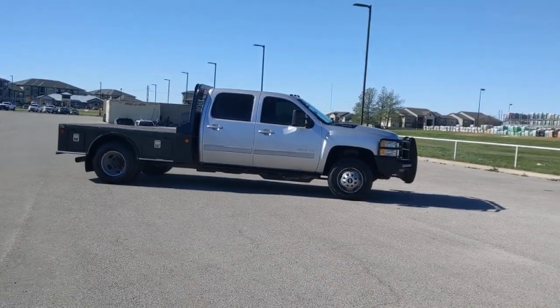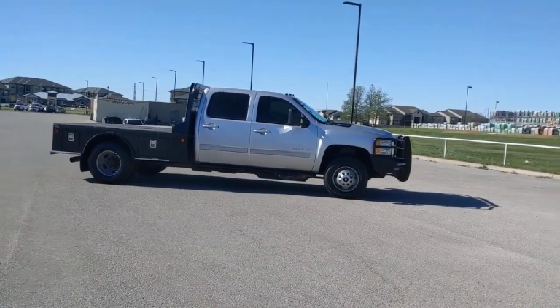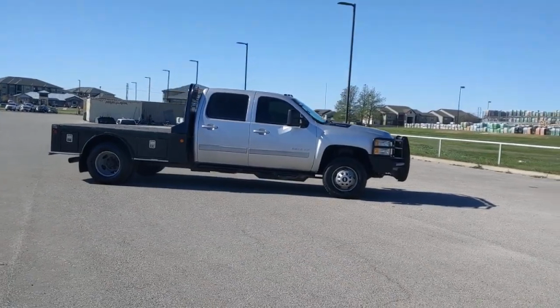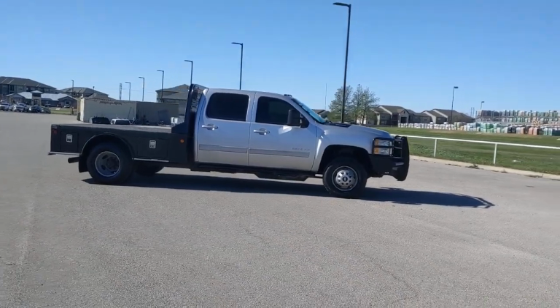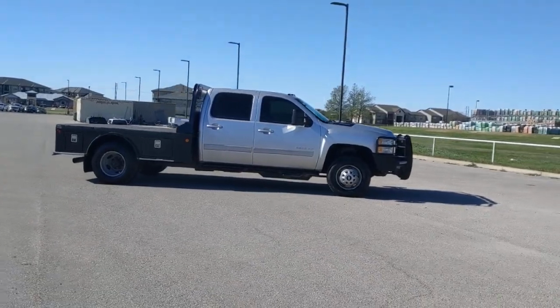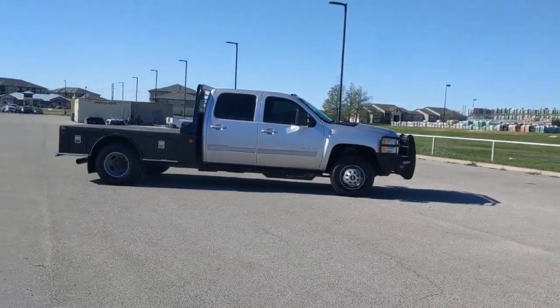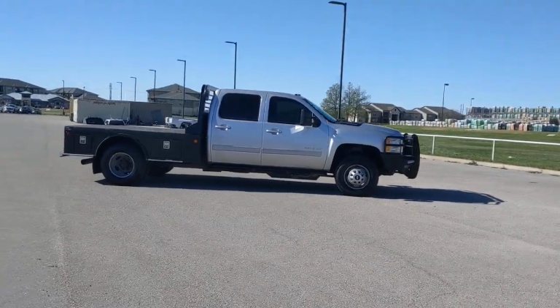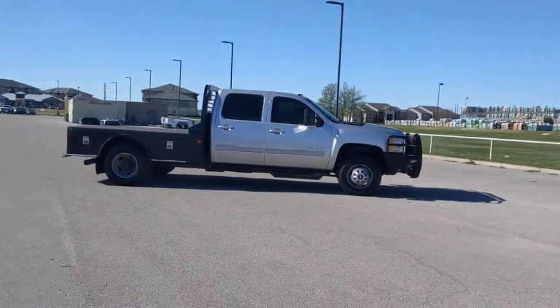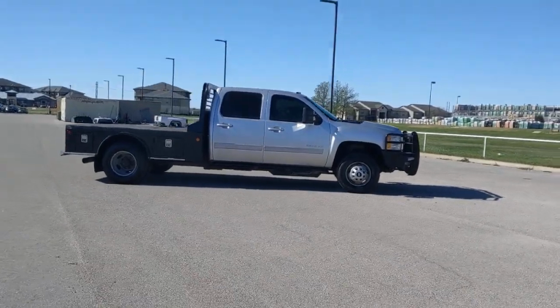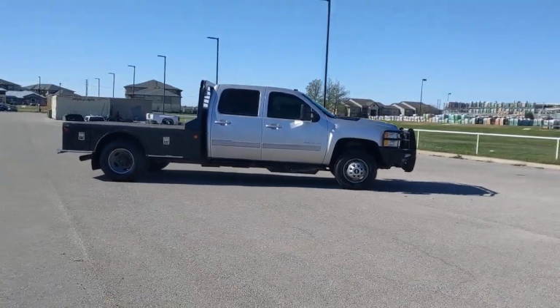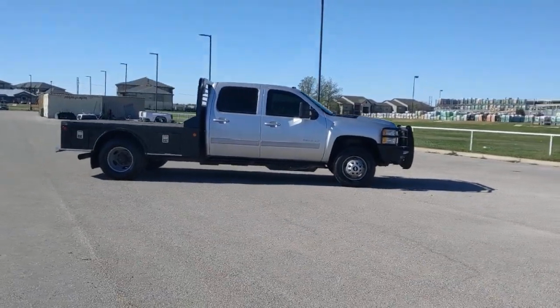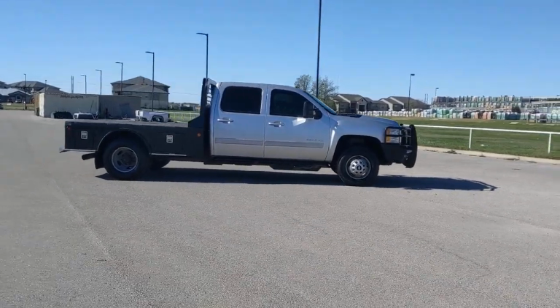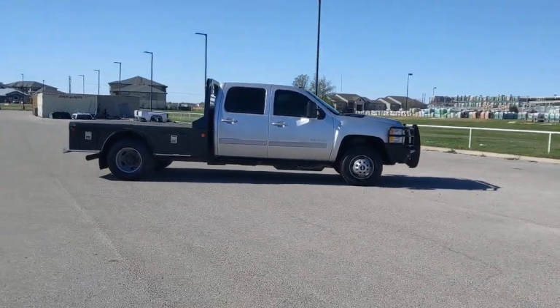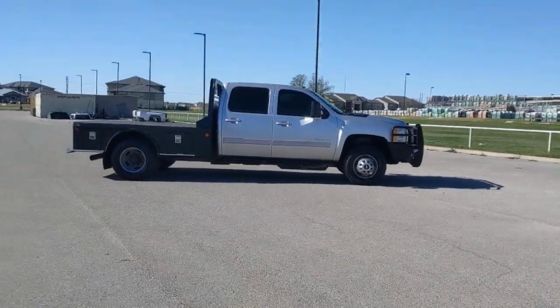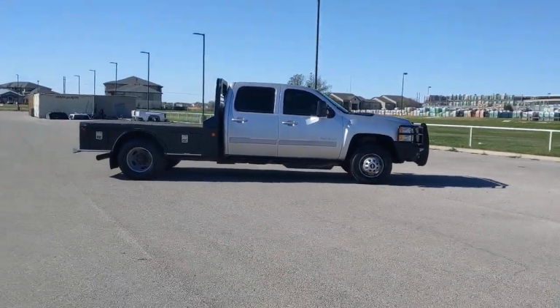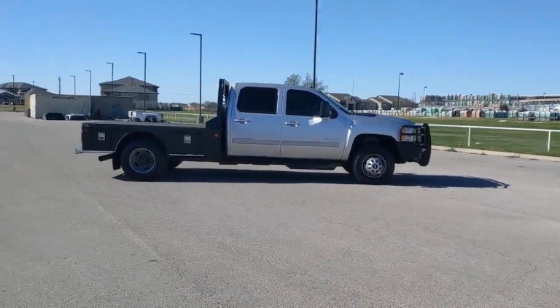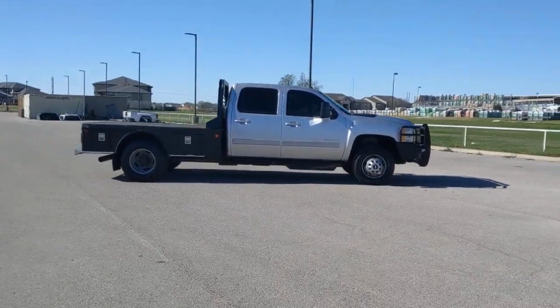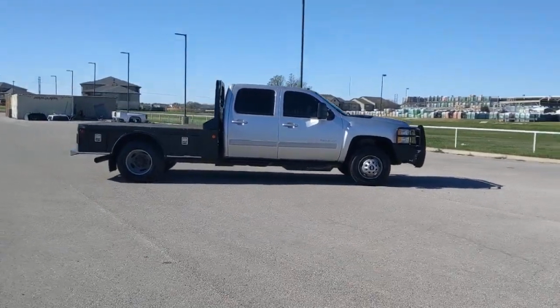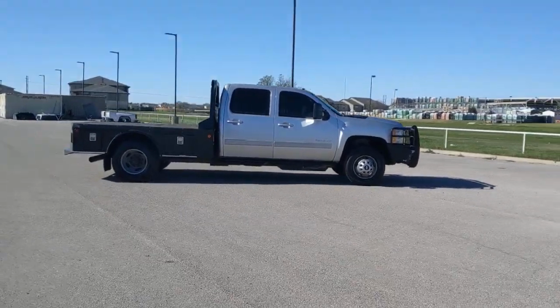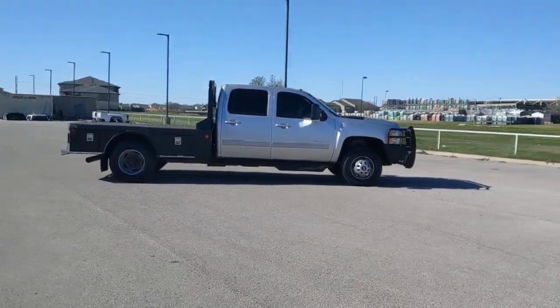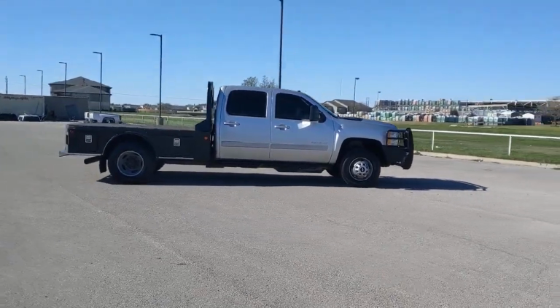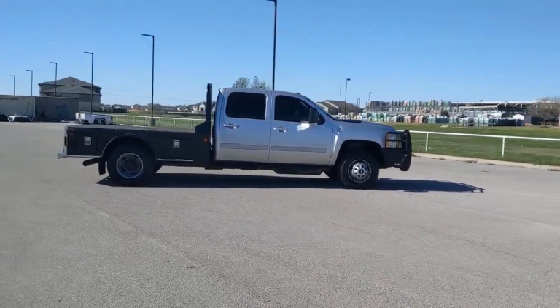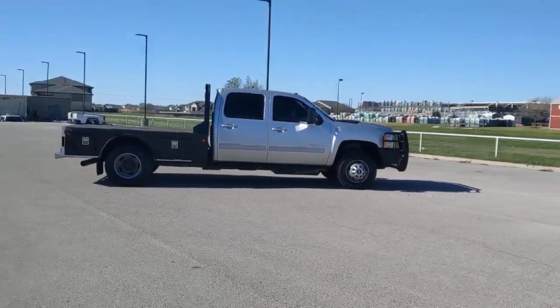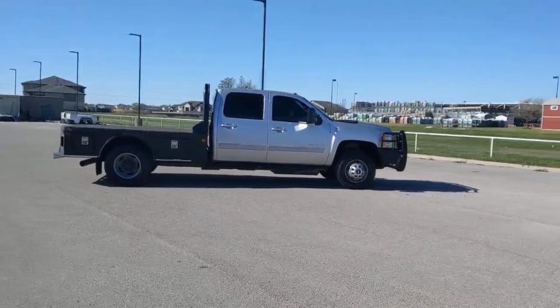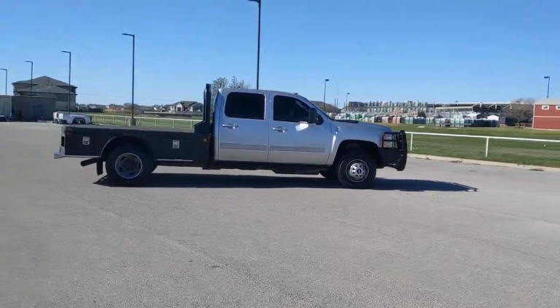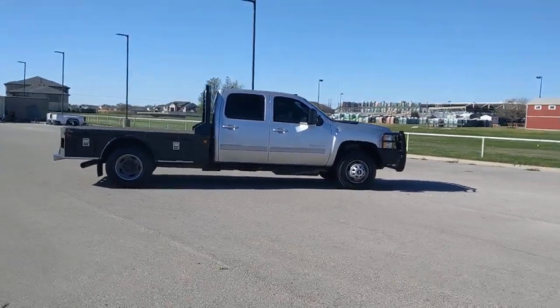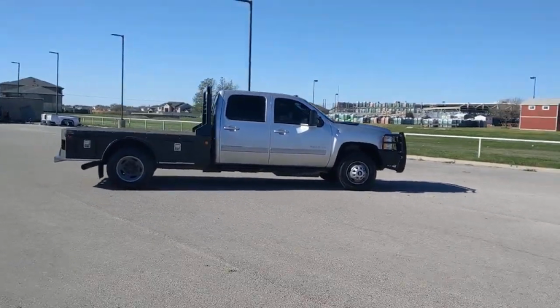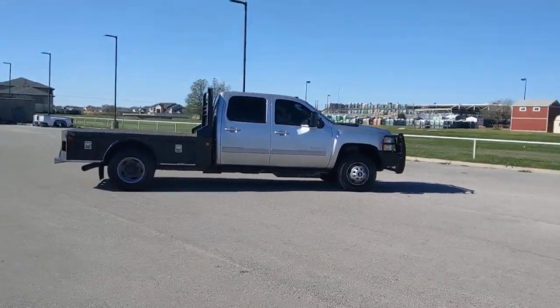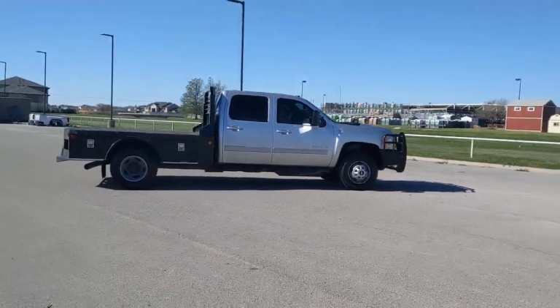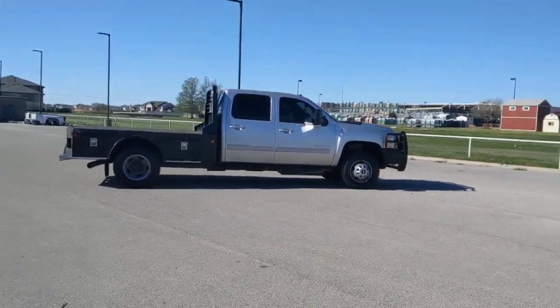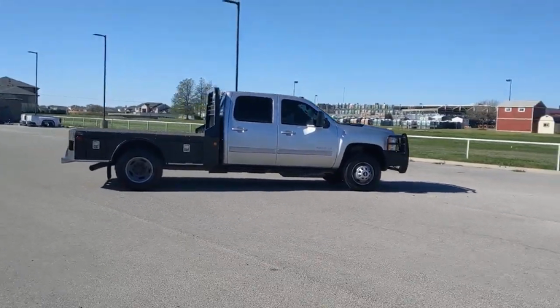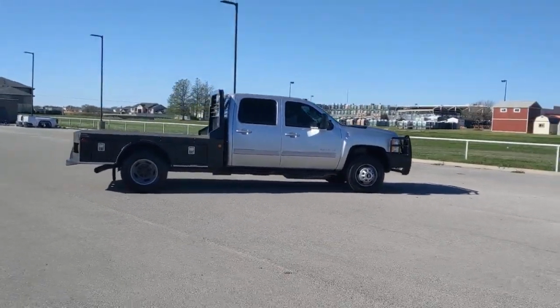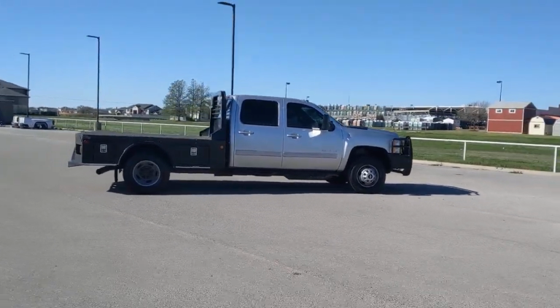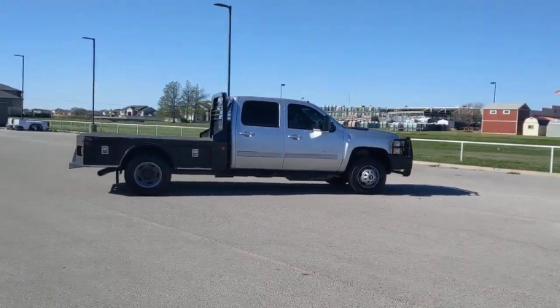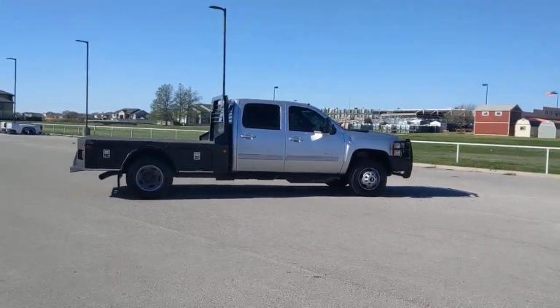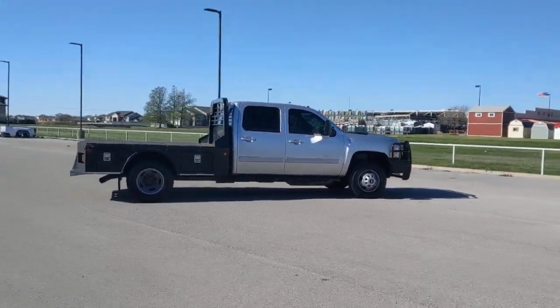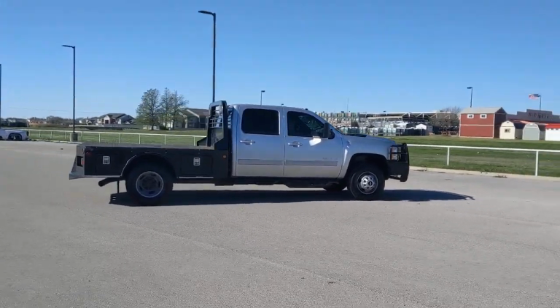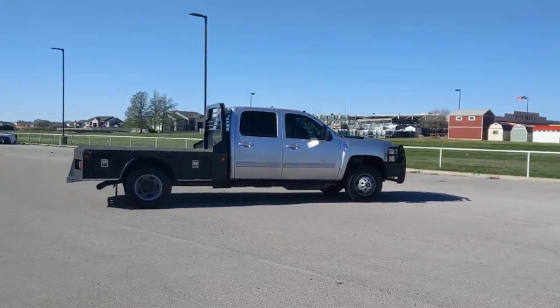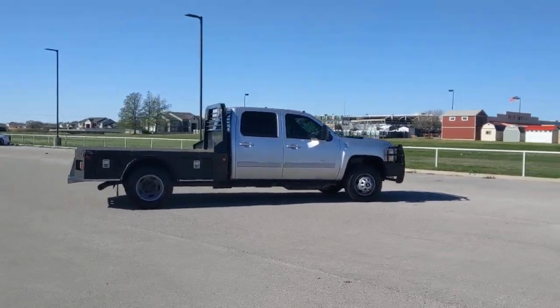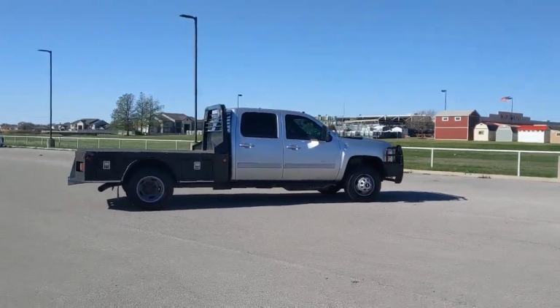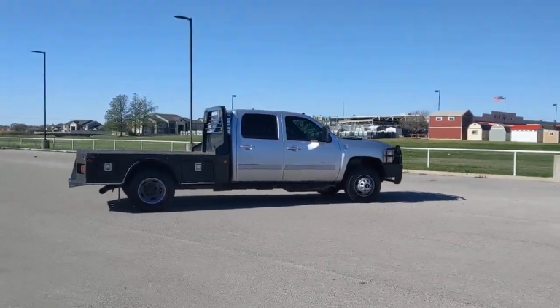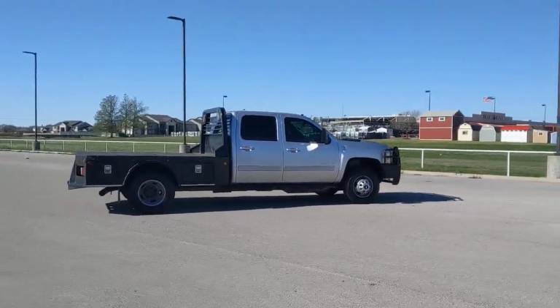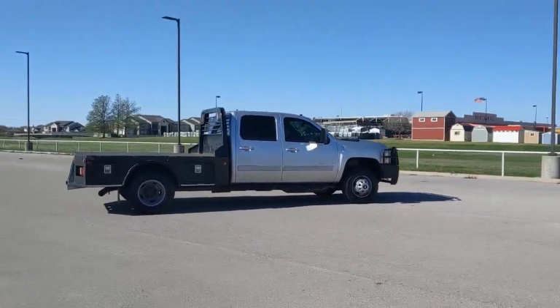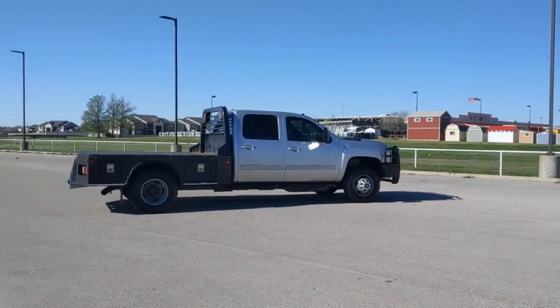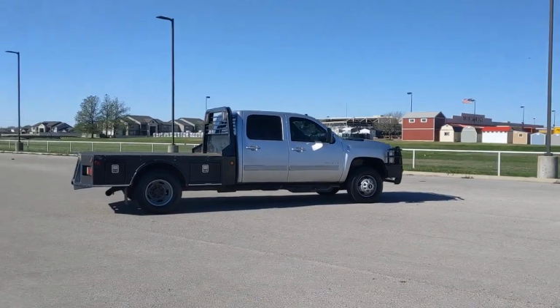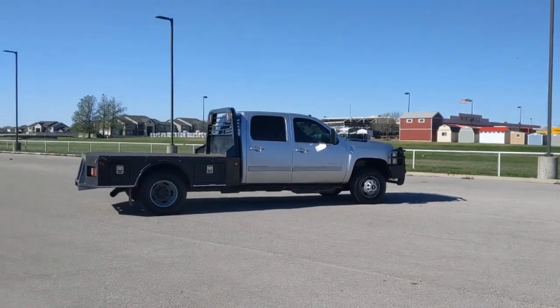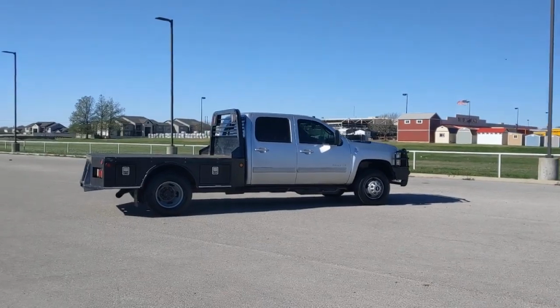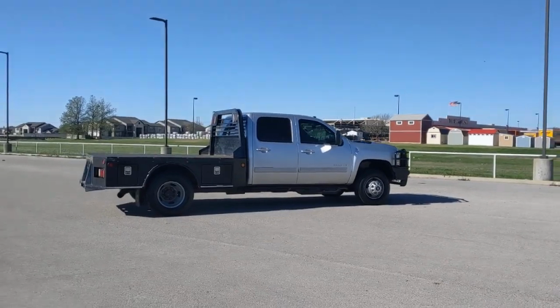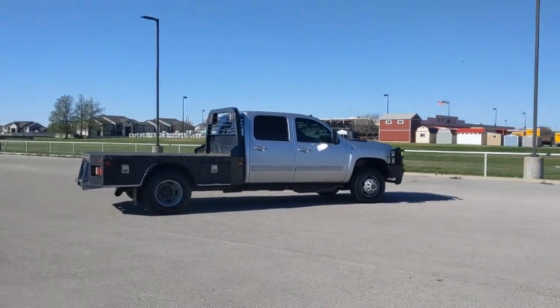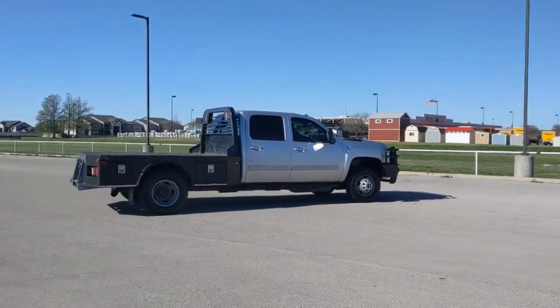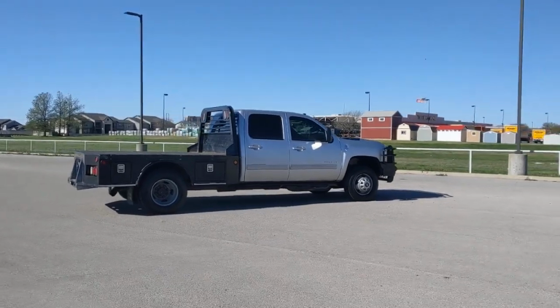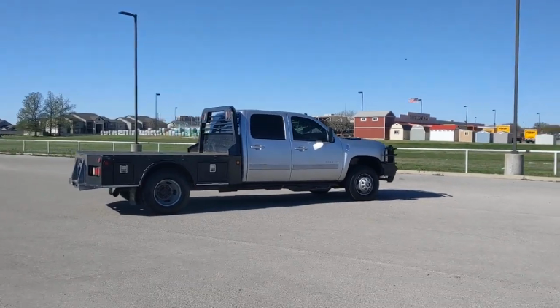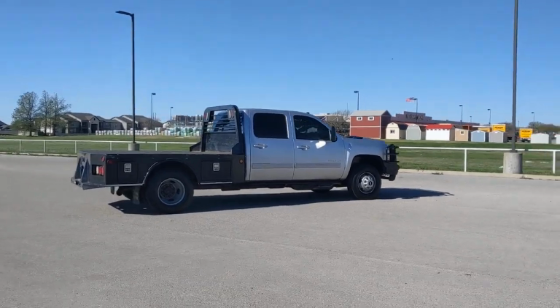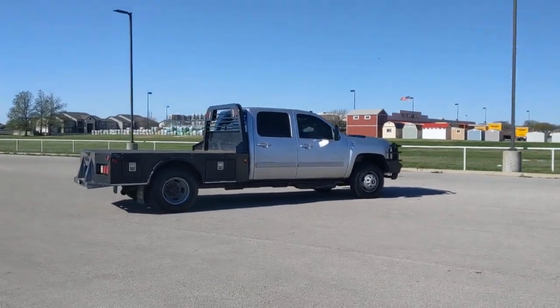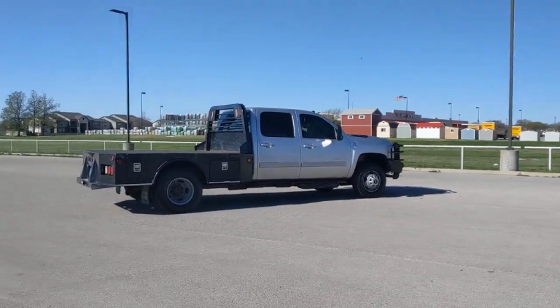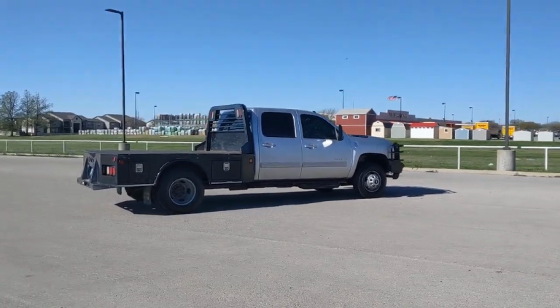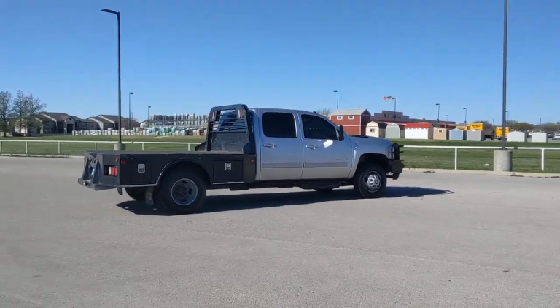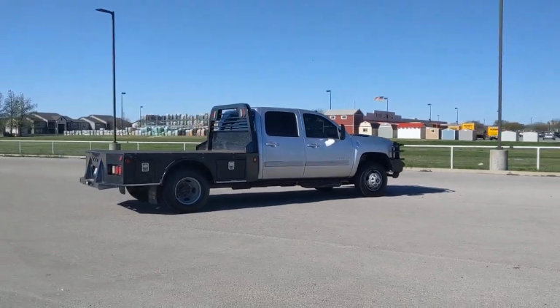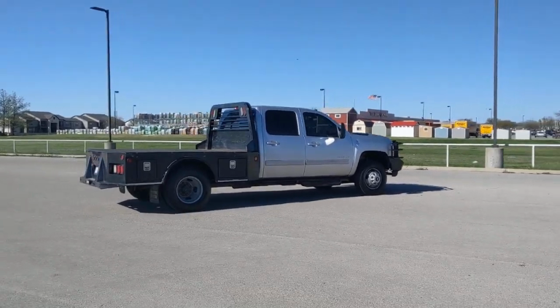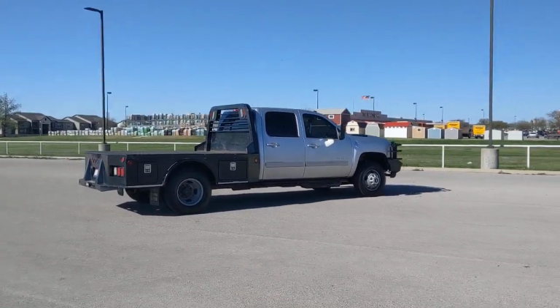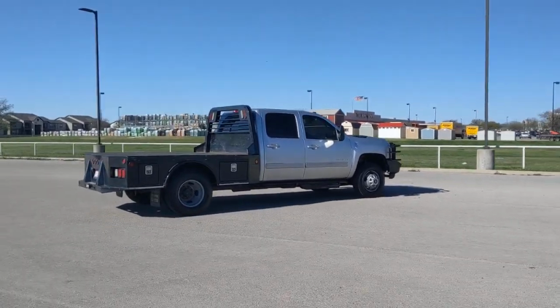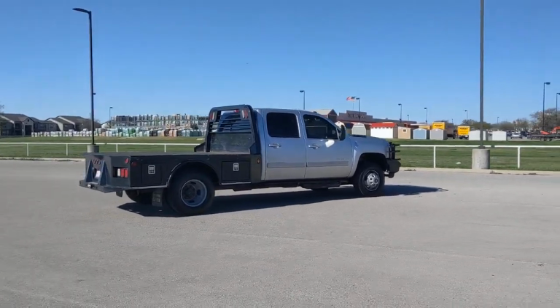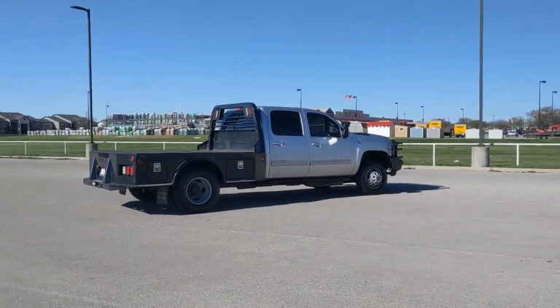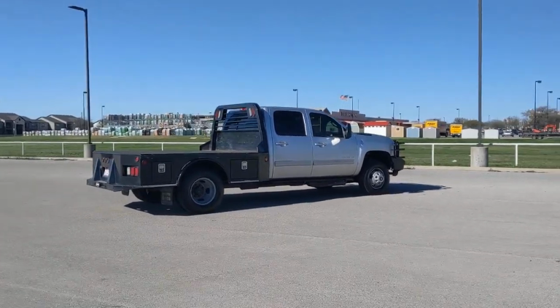Aim higher than ever in the all-new Silverado pickup, the truck that digs deep to give you more of what you want and need.